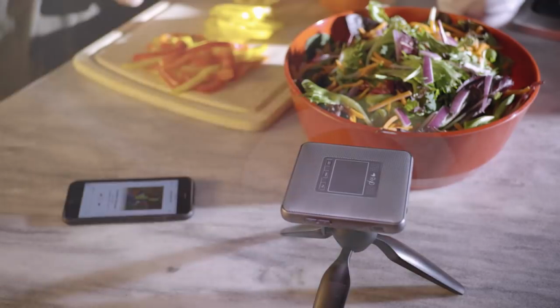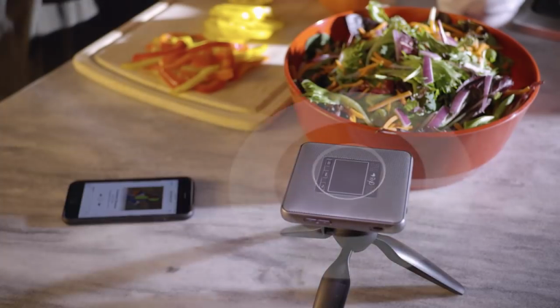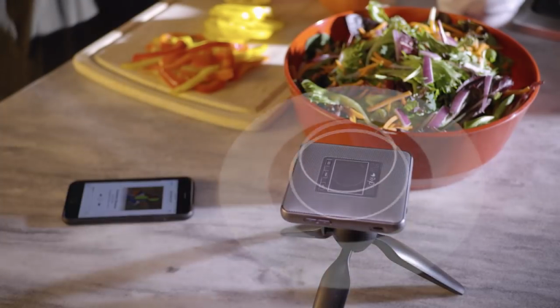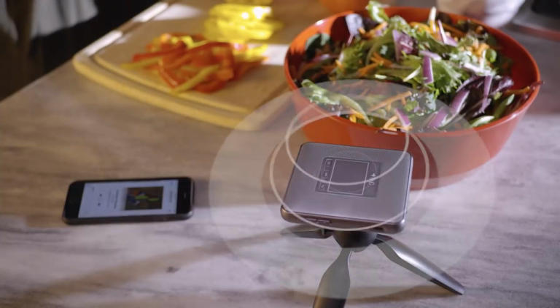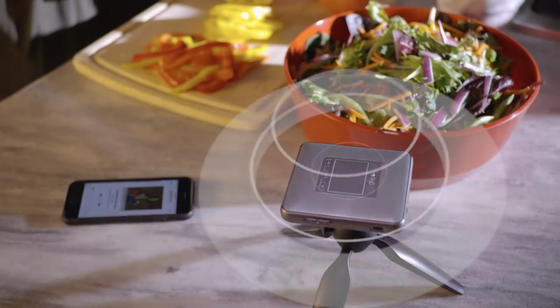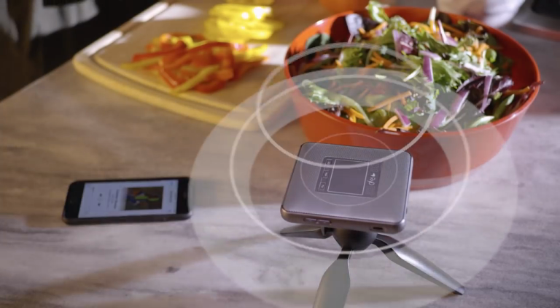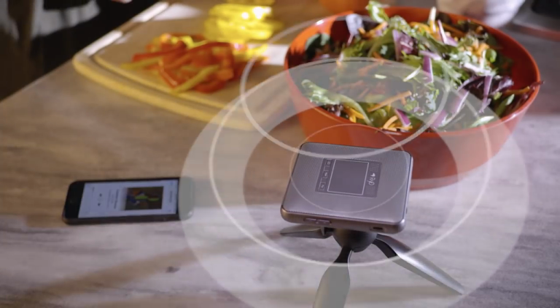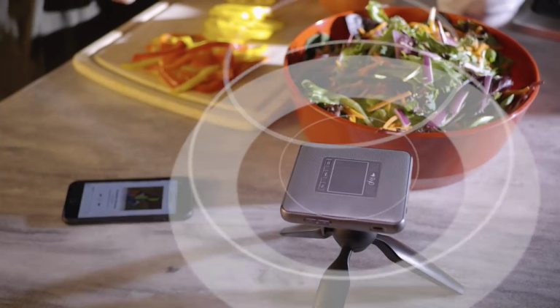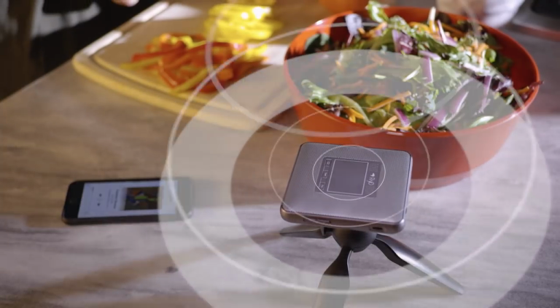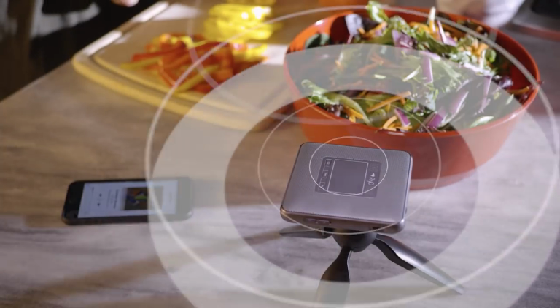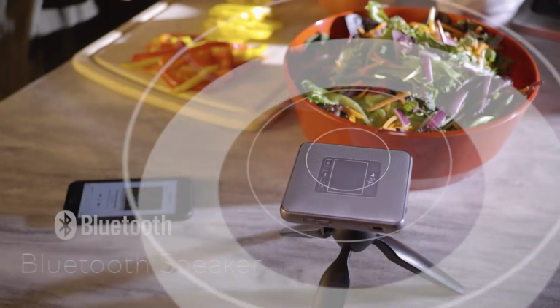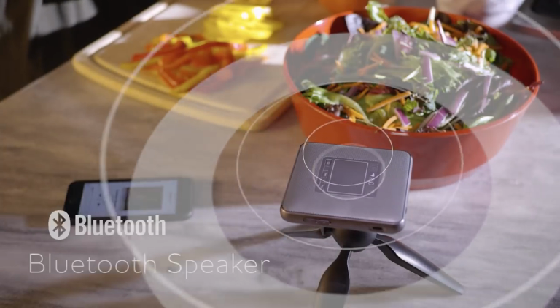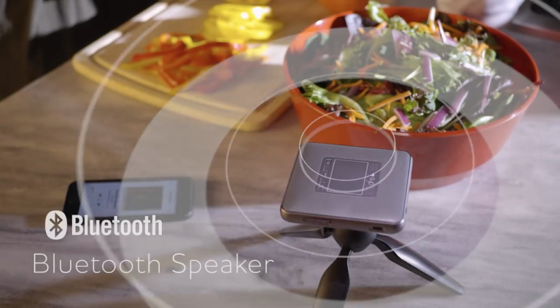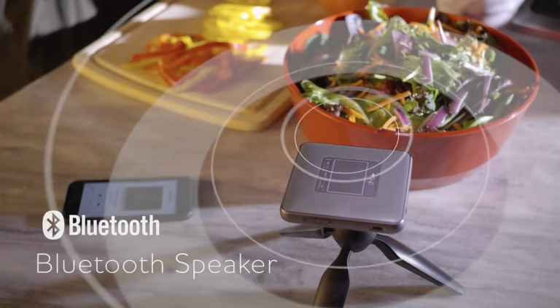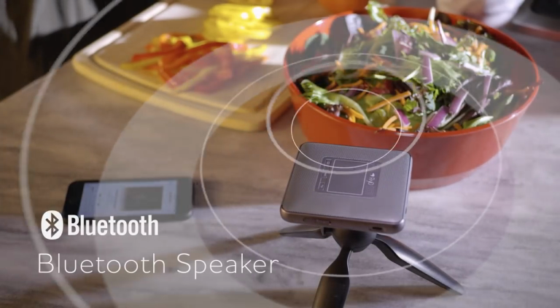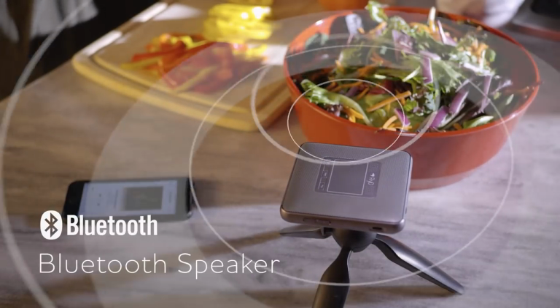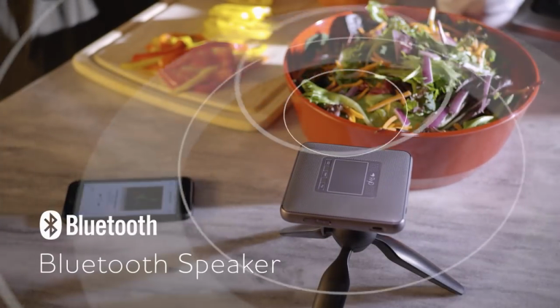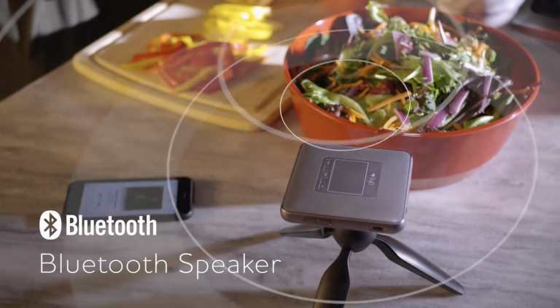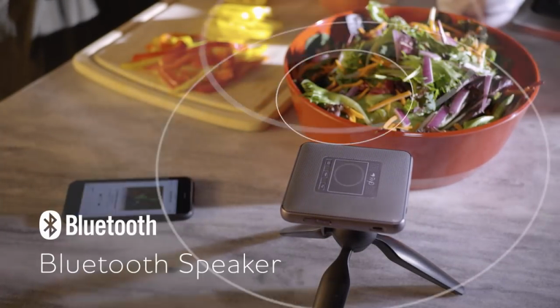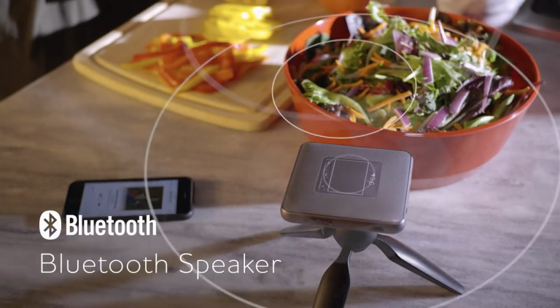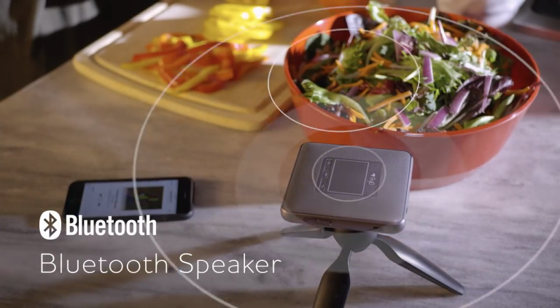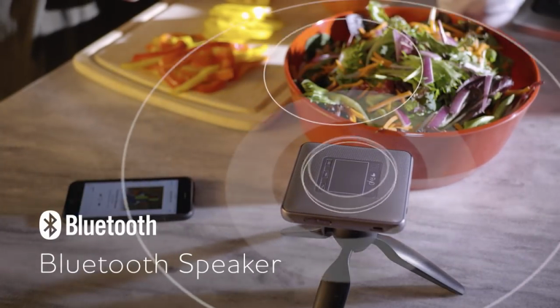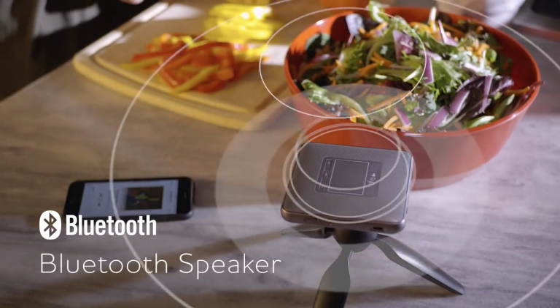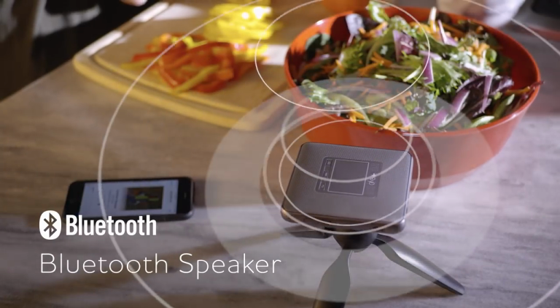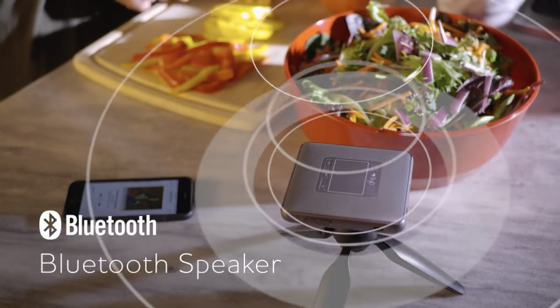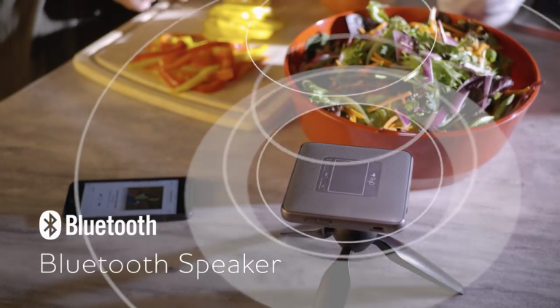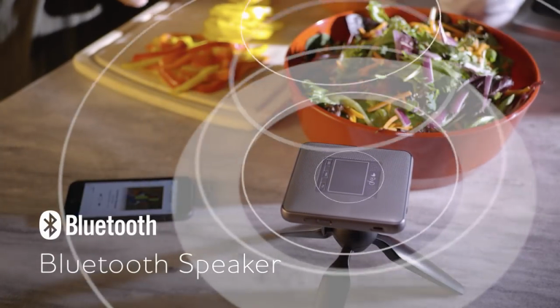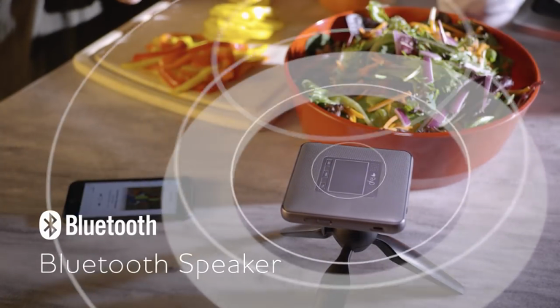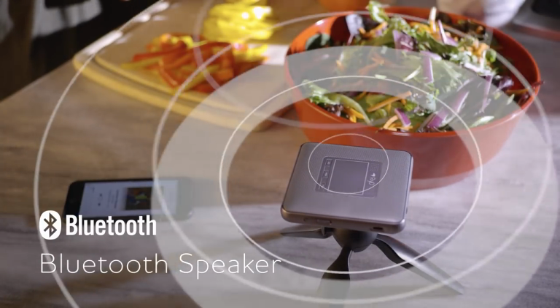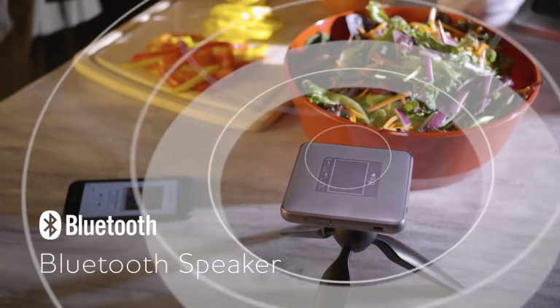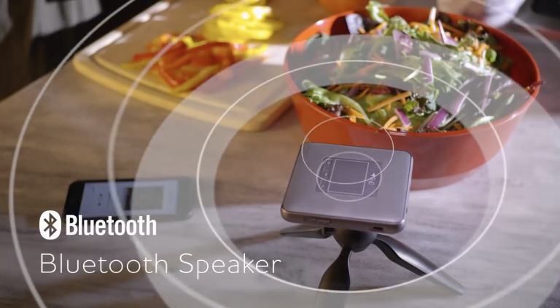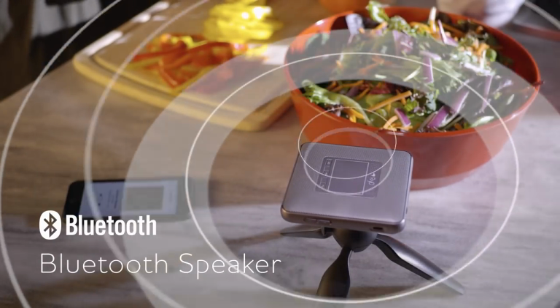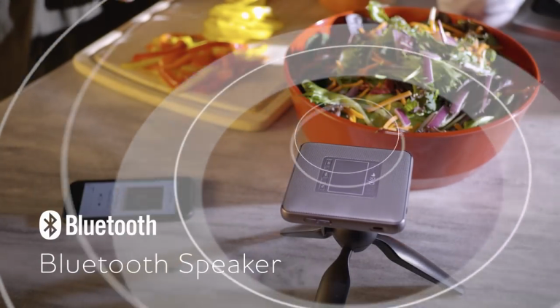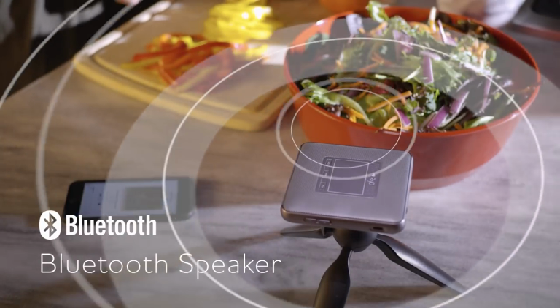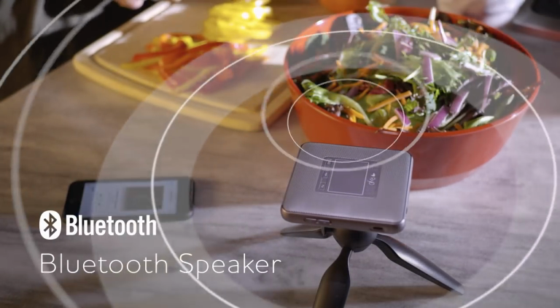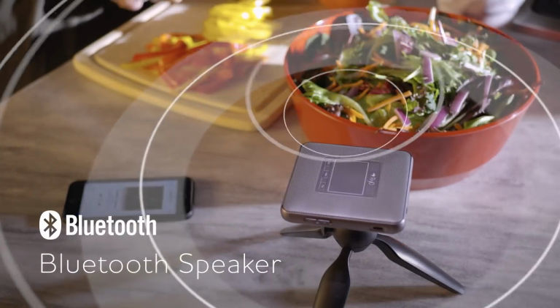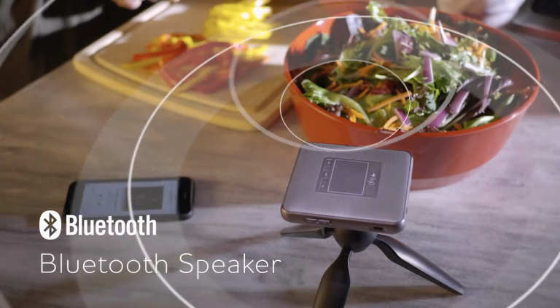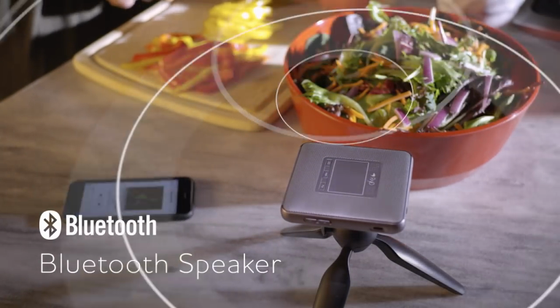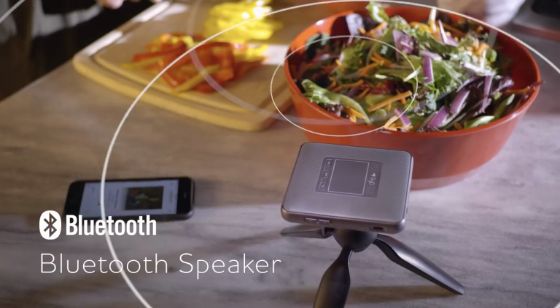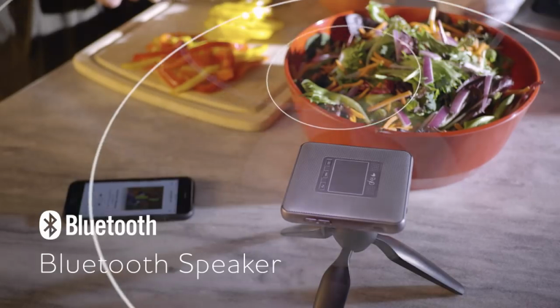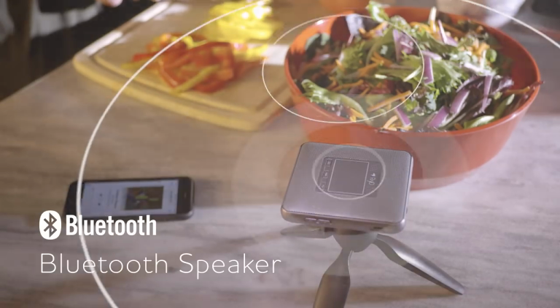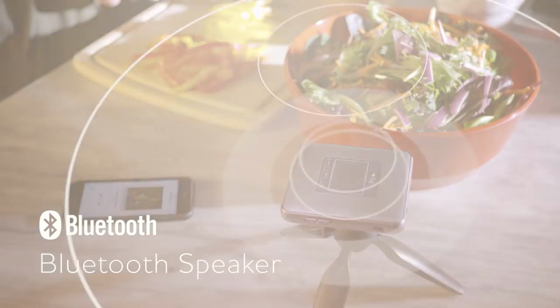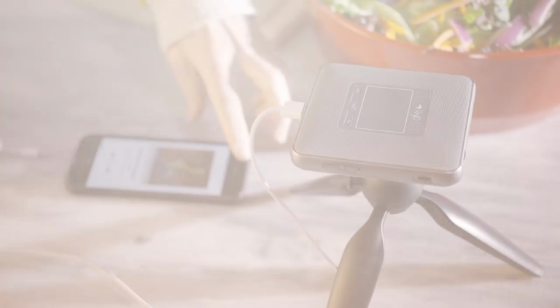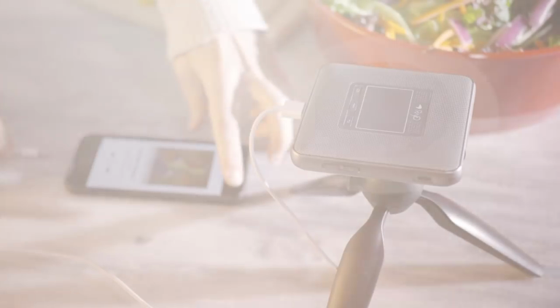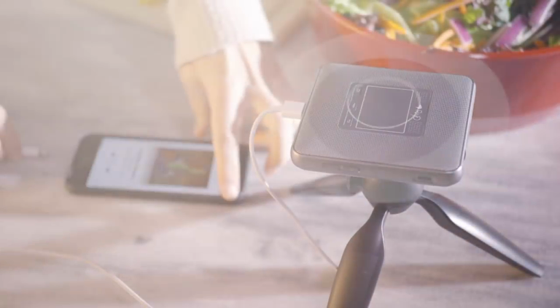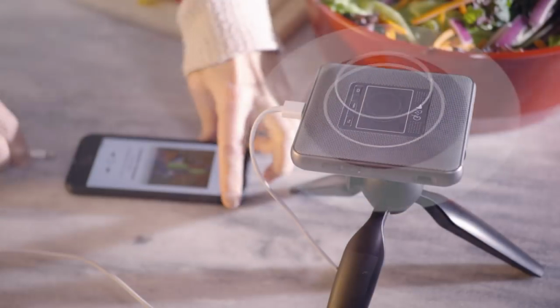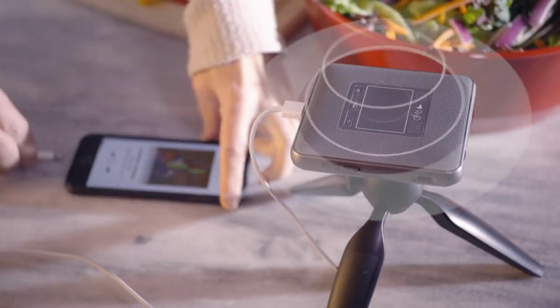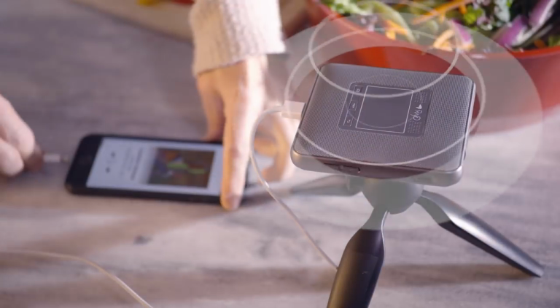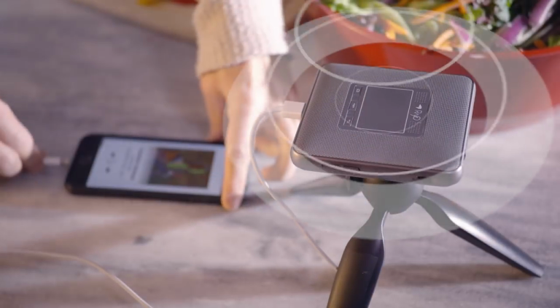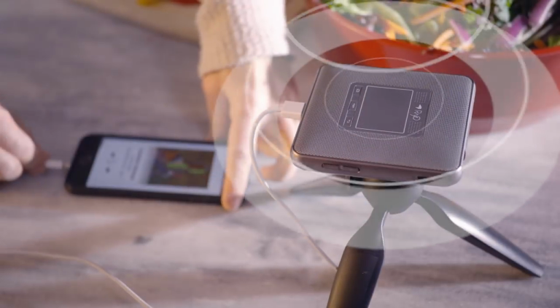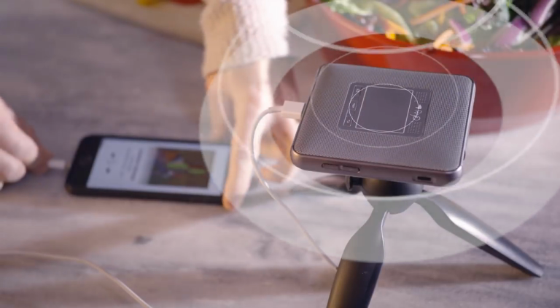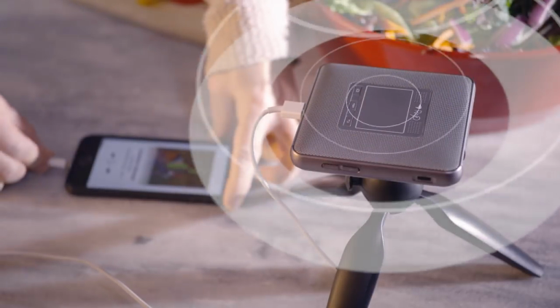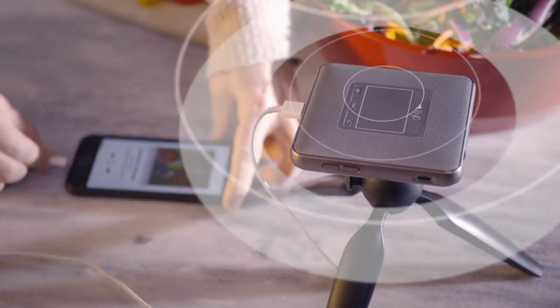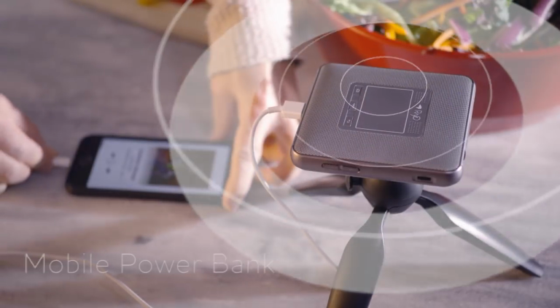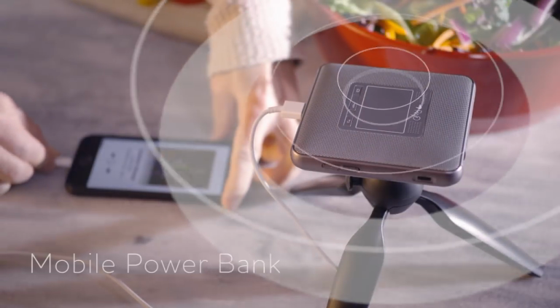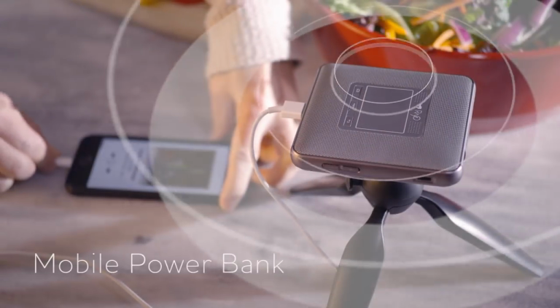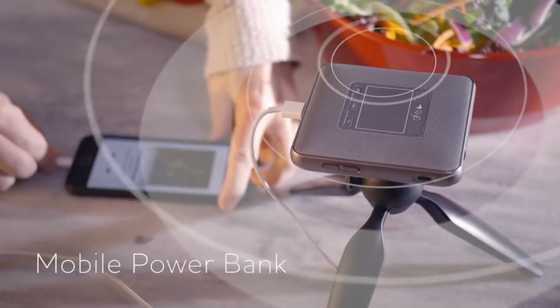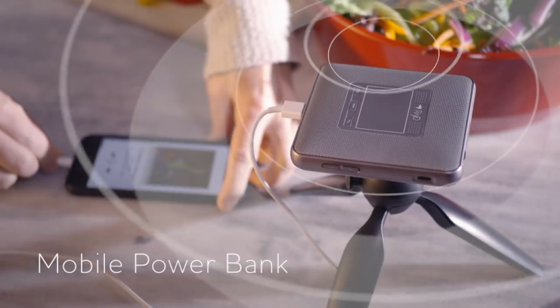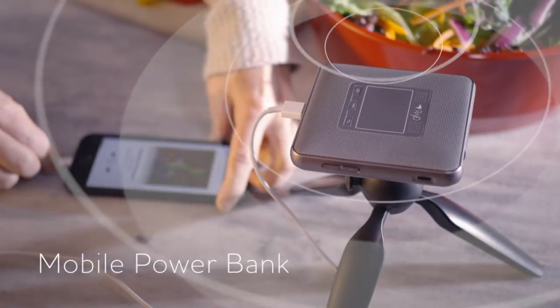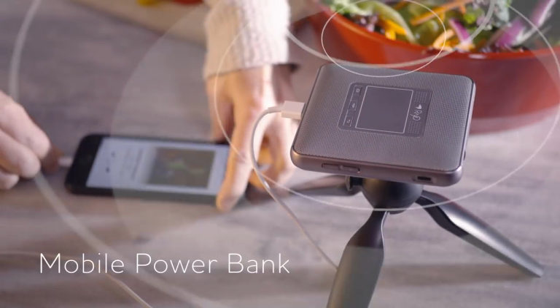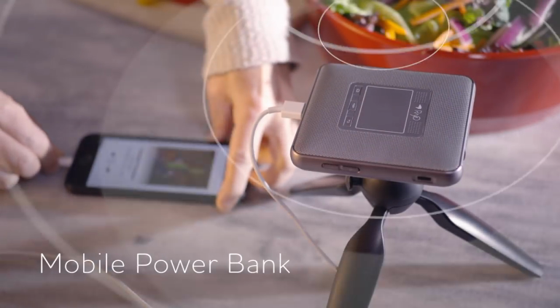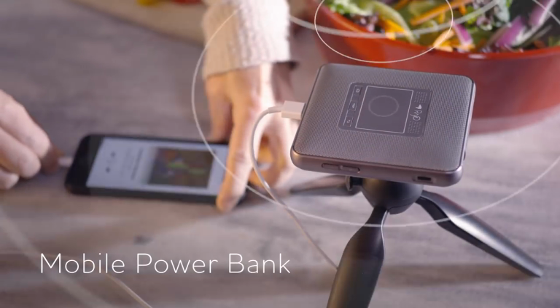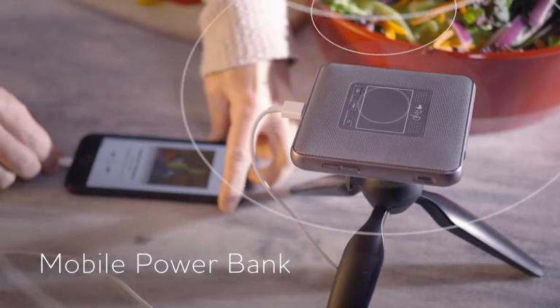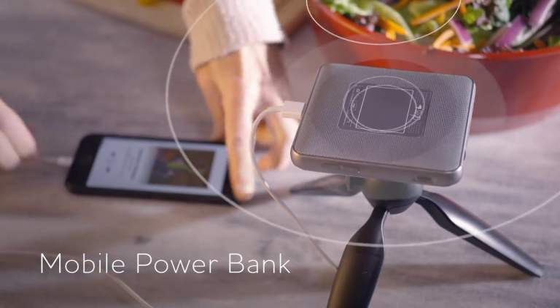Use it as a Bluetooth speaker to enjoy your favorite music or as a portable battery pack for charging your mobile devices.